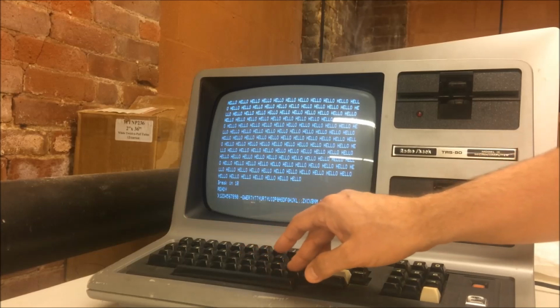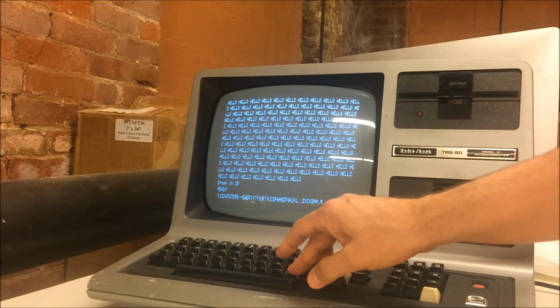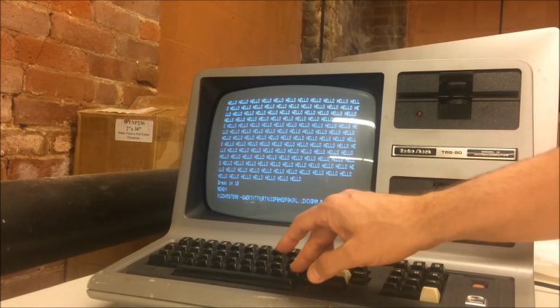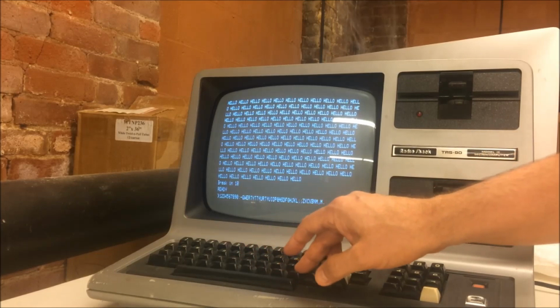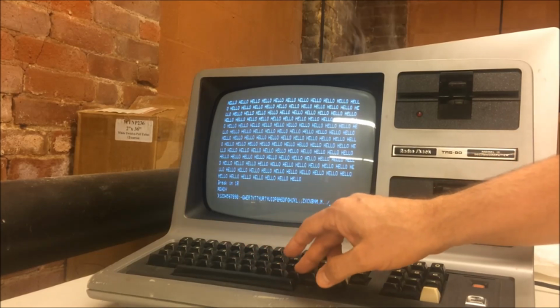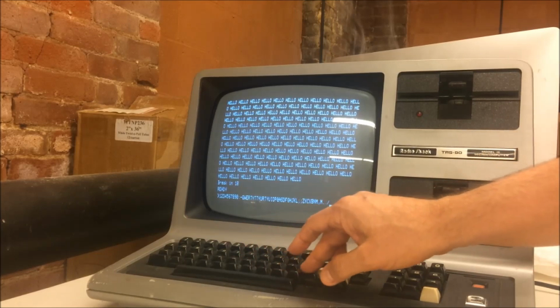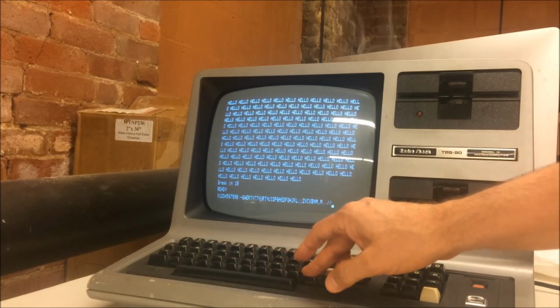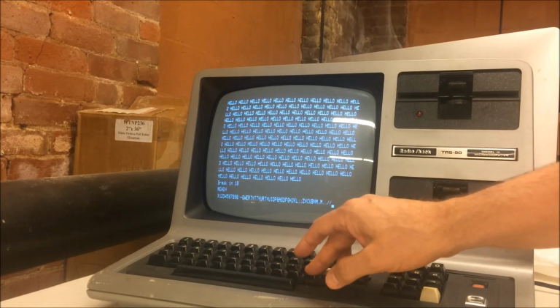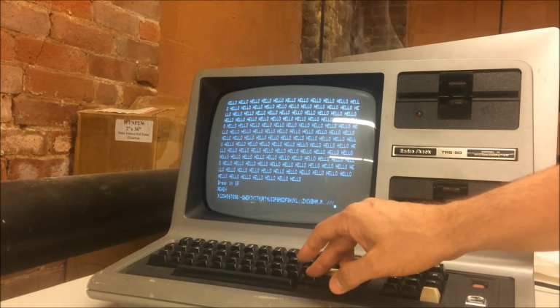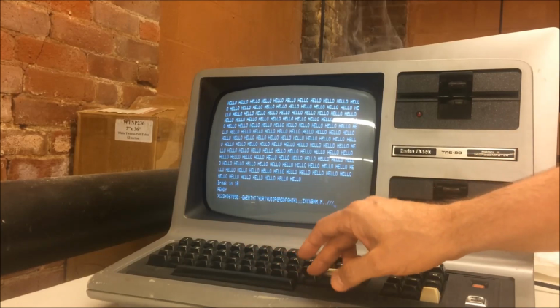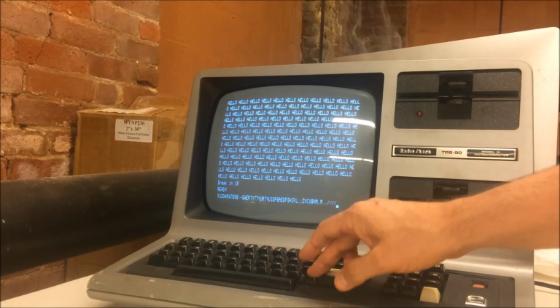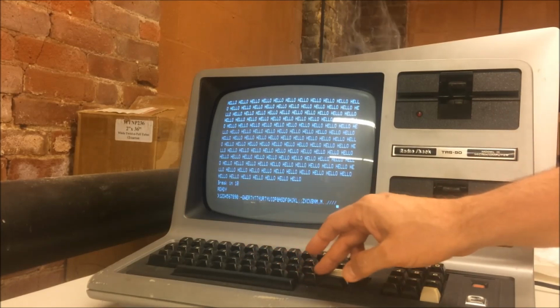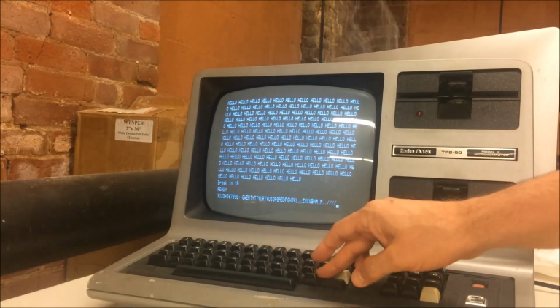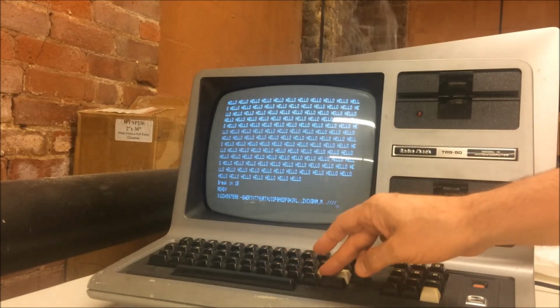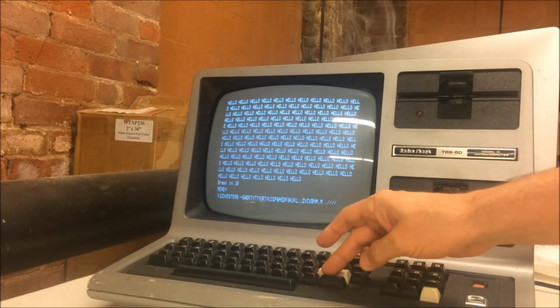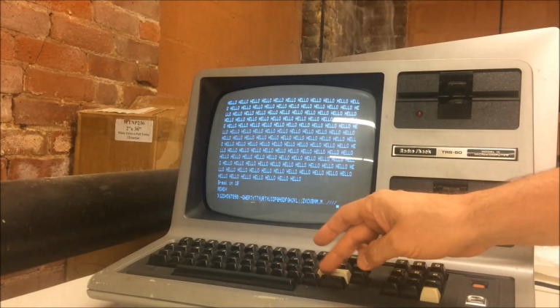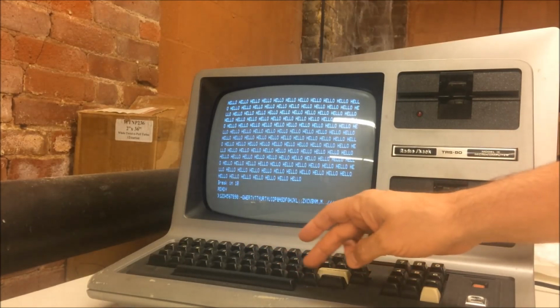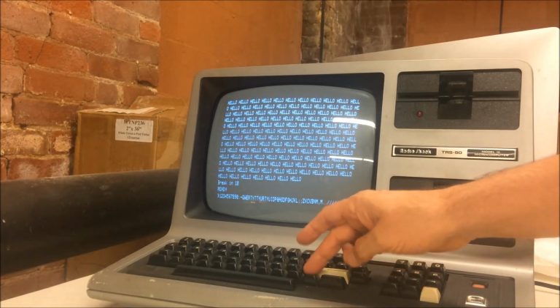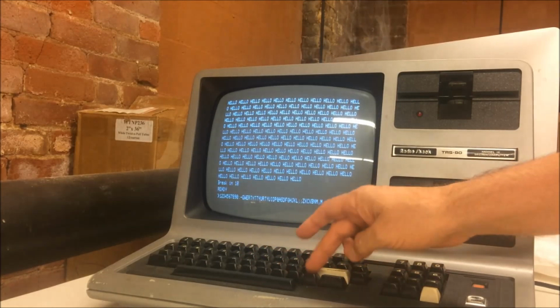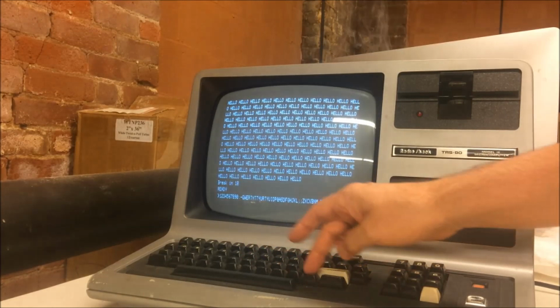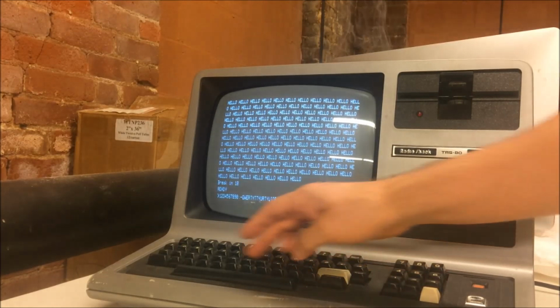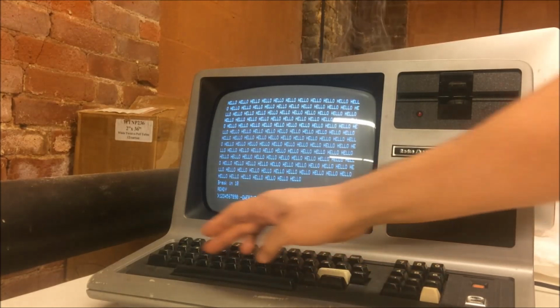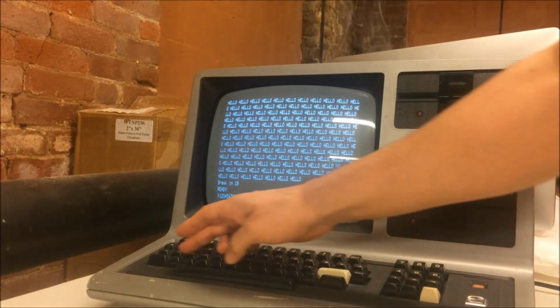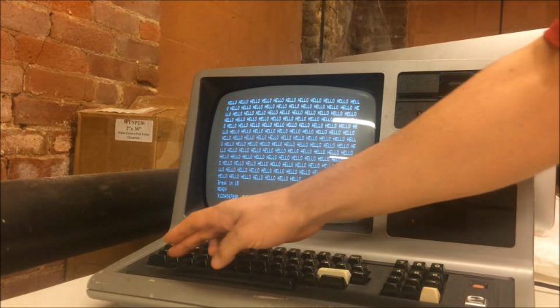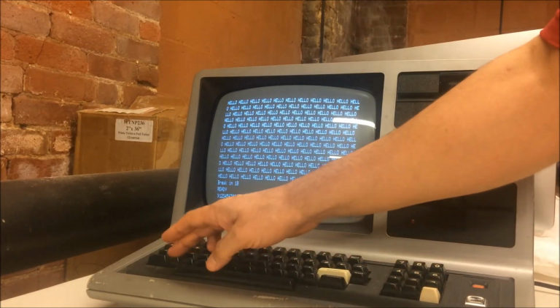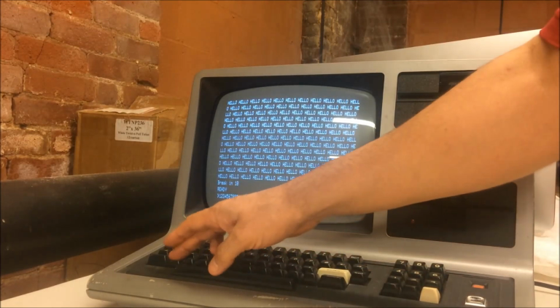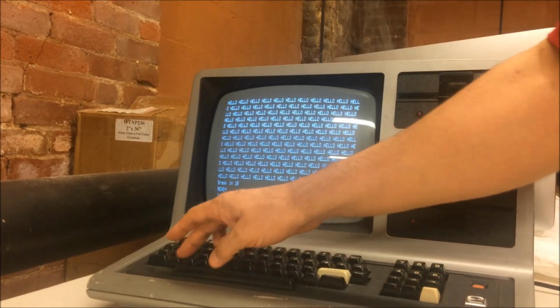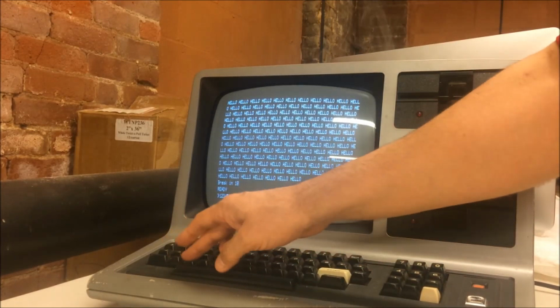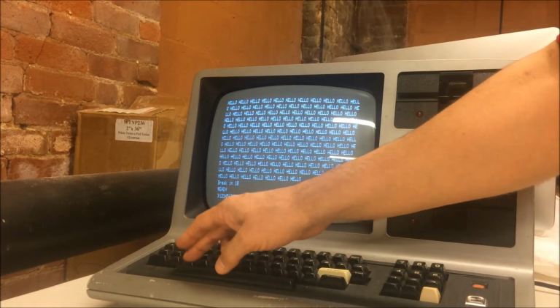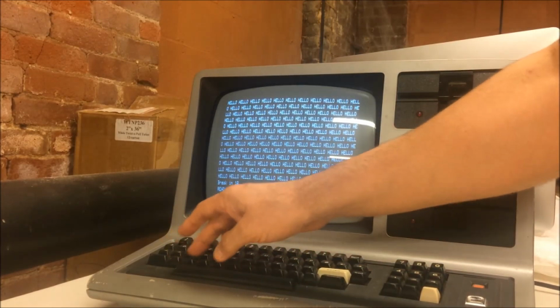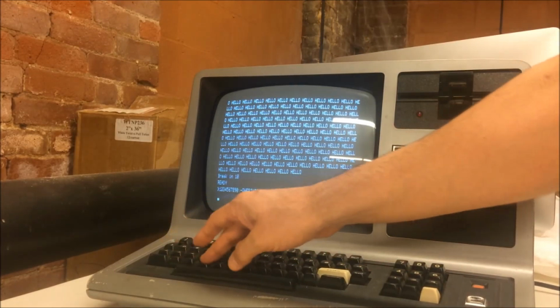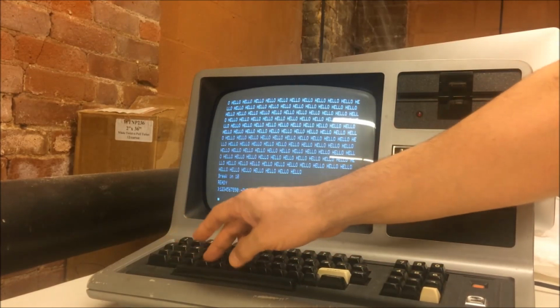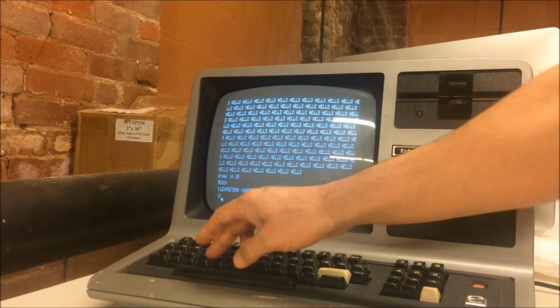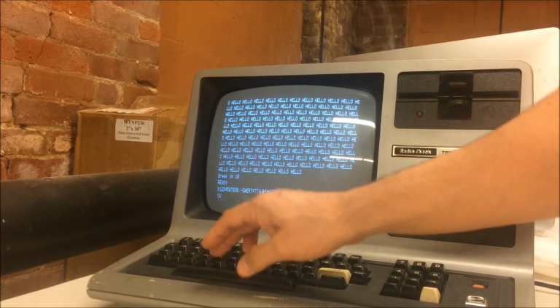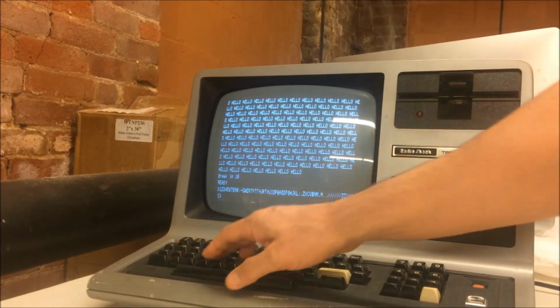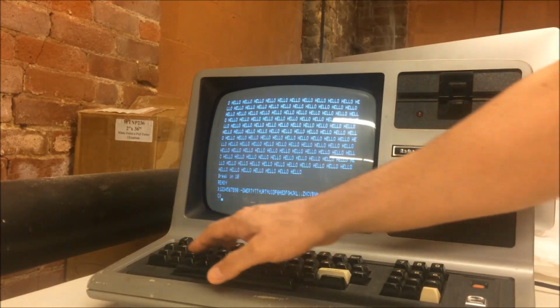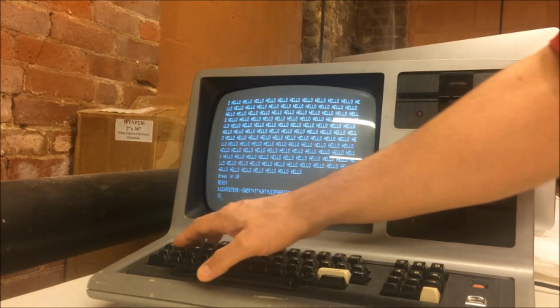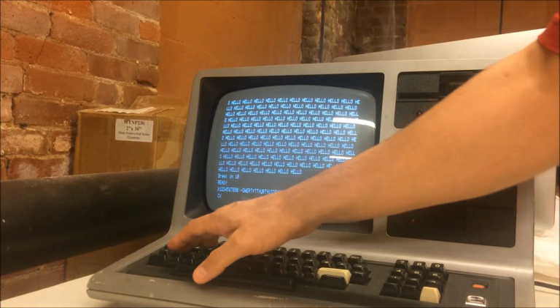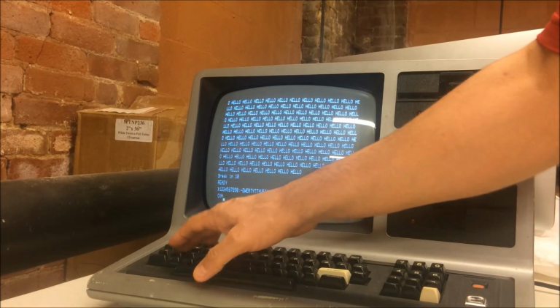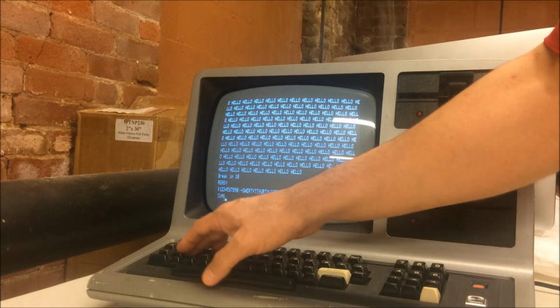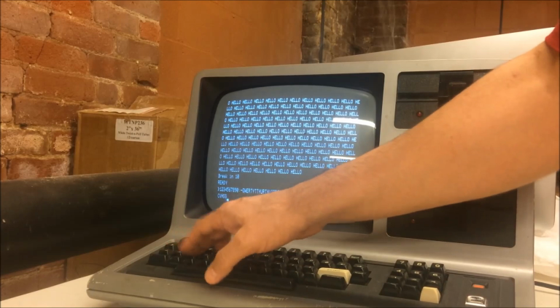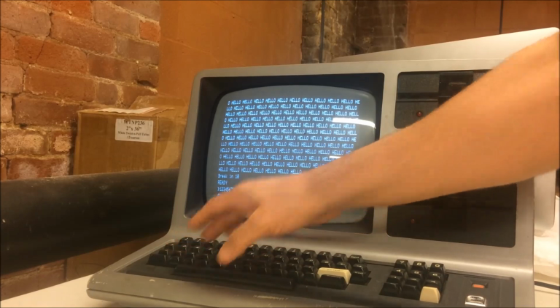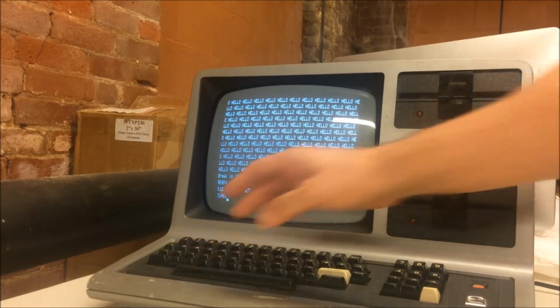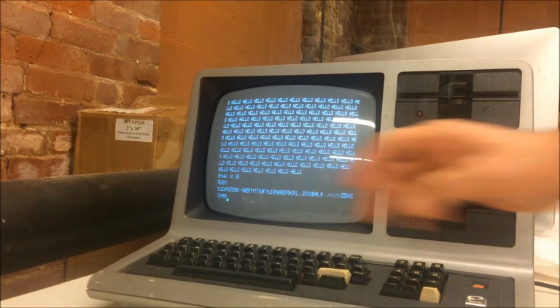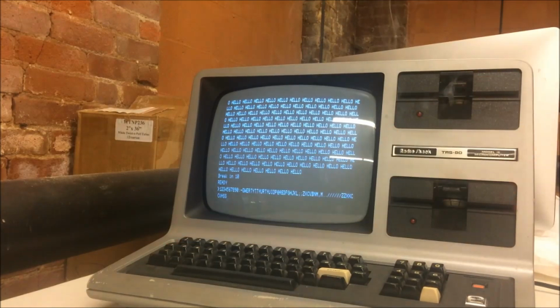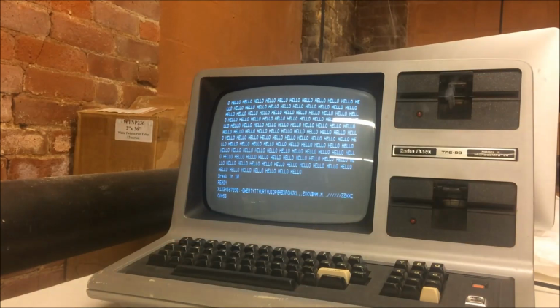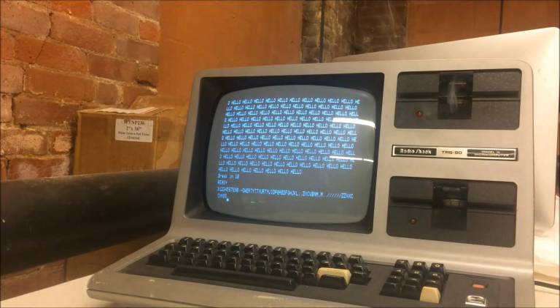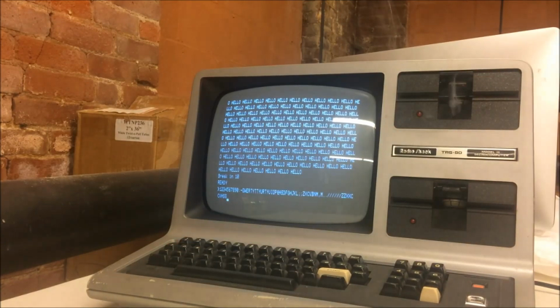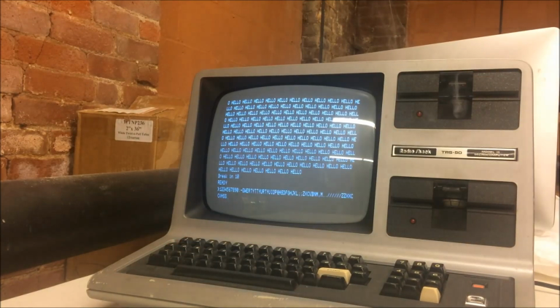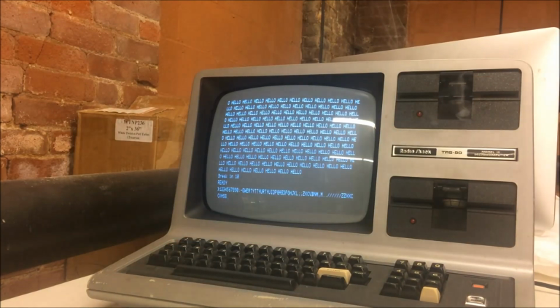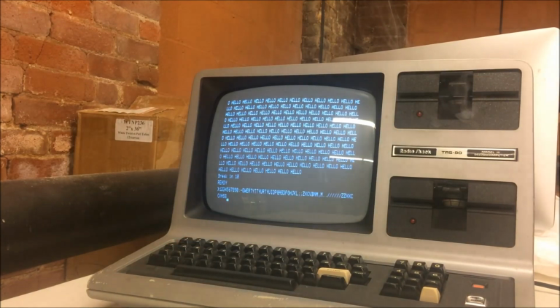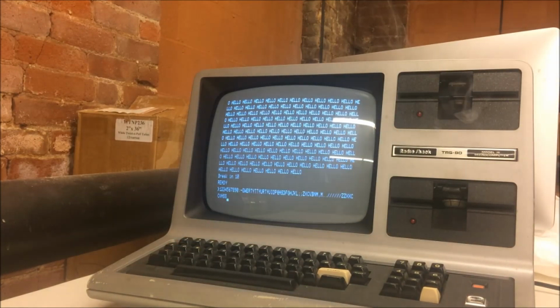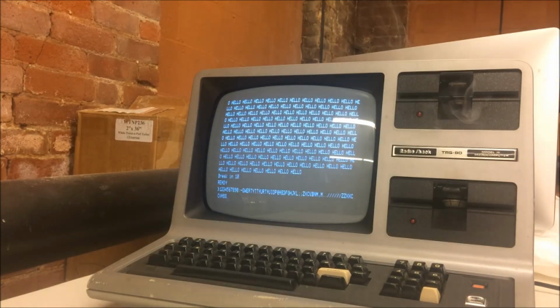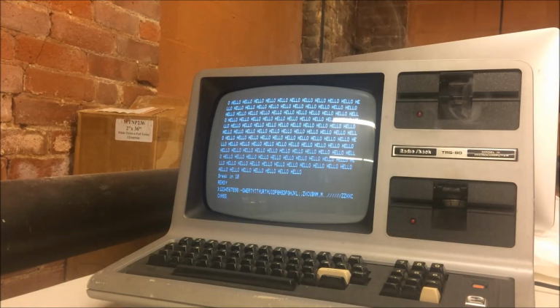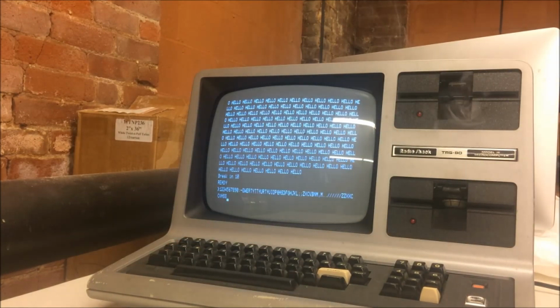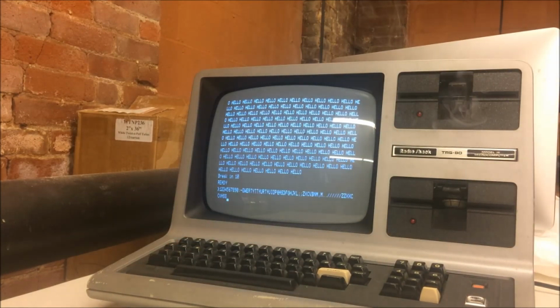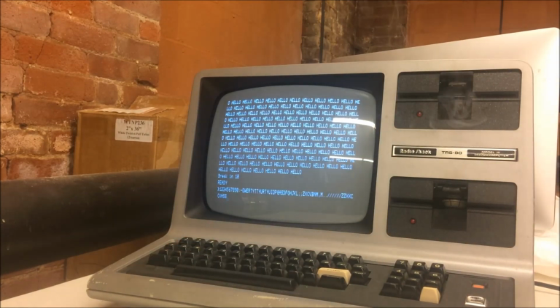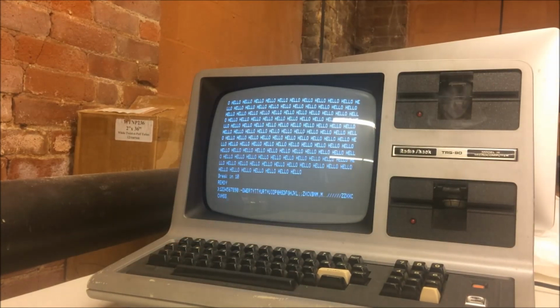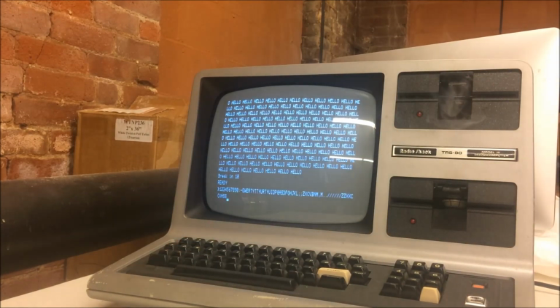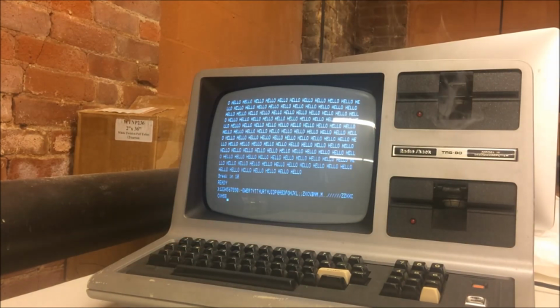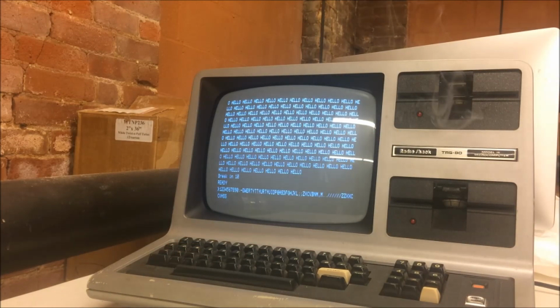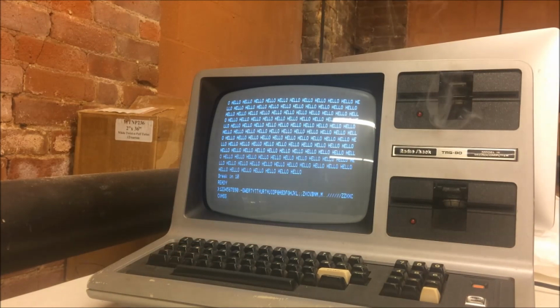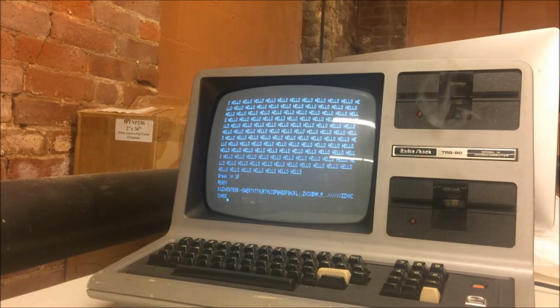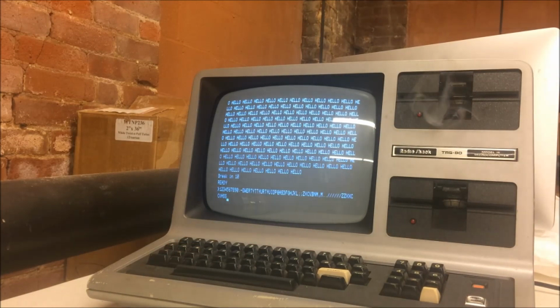Oh — that's the other RIFA cap blowing! But it looks like everything else is working. You can see there's smoke coming out of the computer — I want to turn it off. Wow, that smell is definitely RIFA smell.